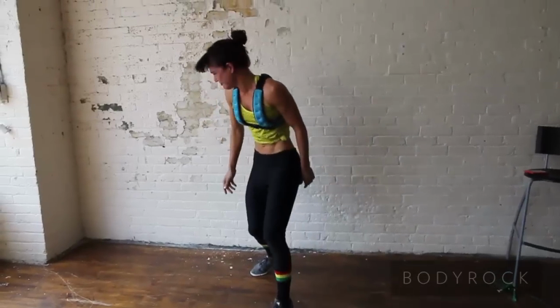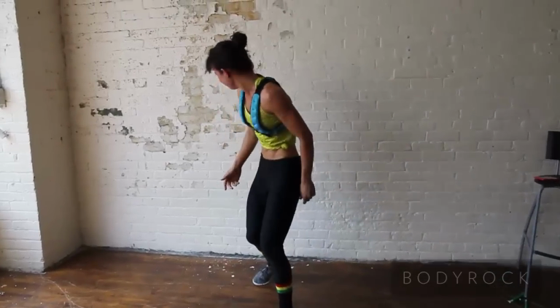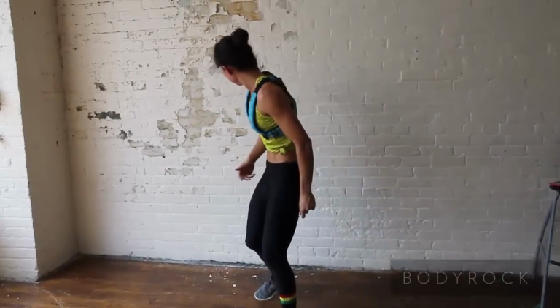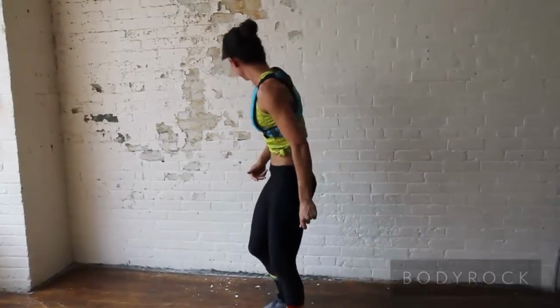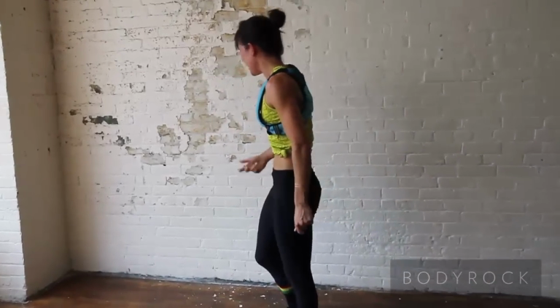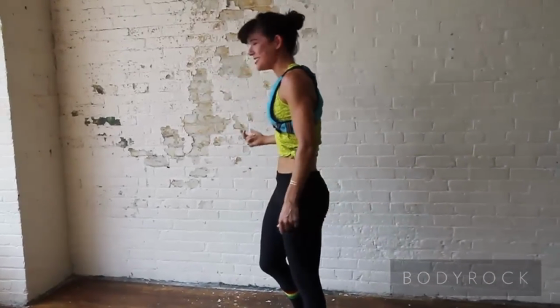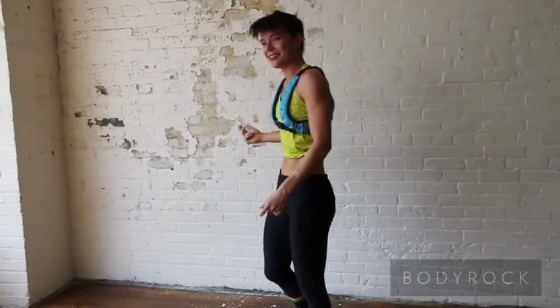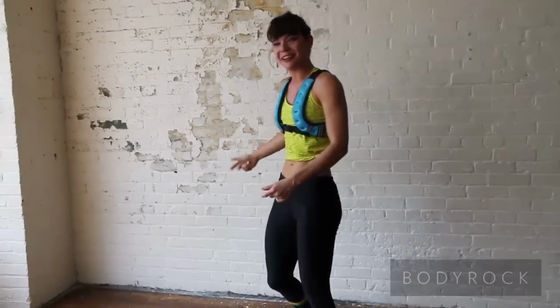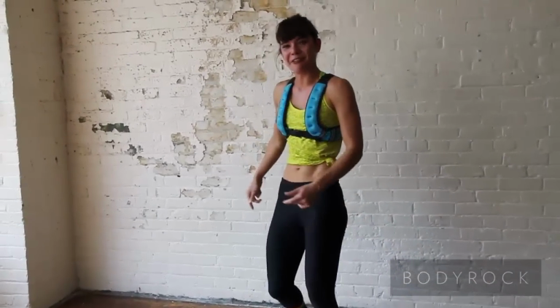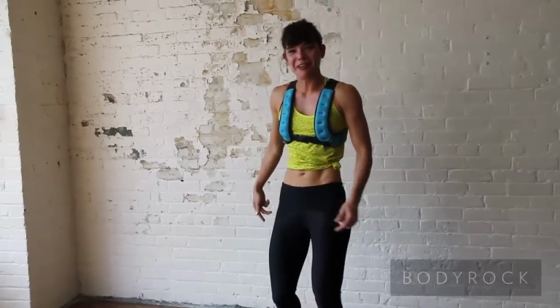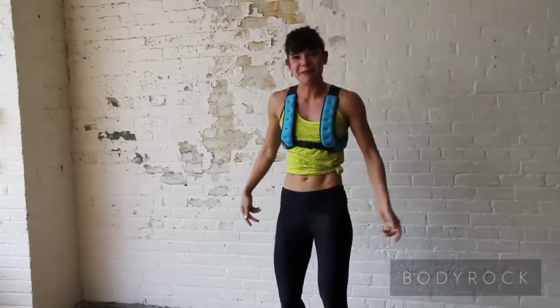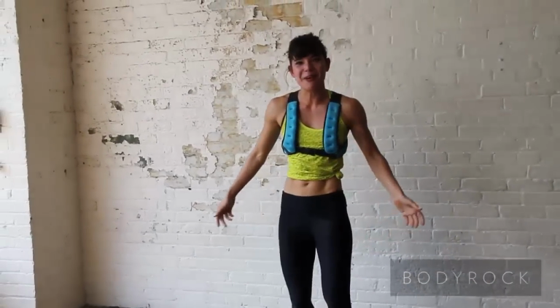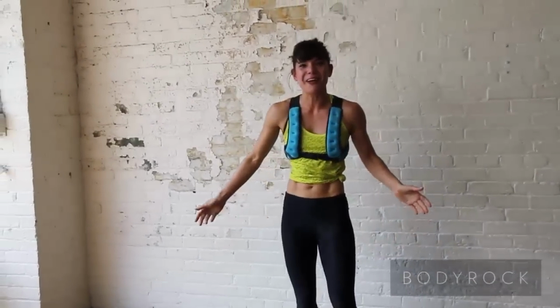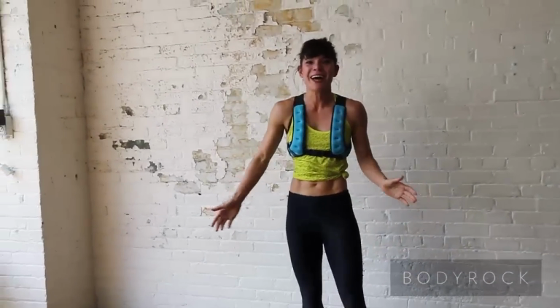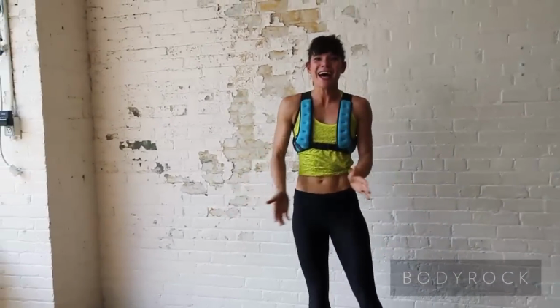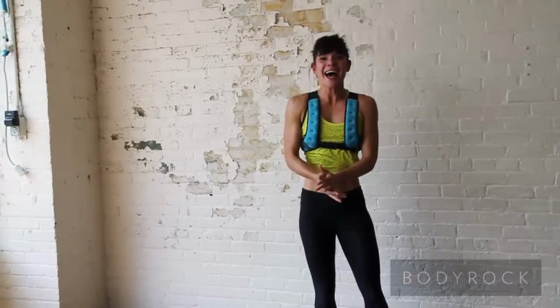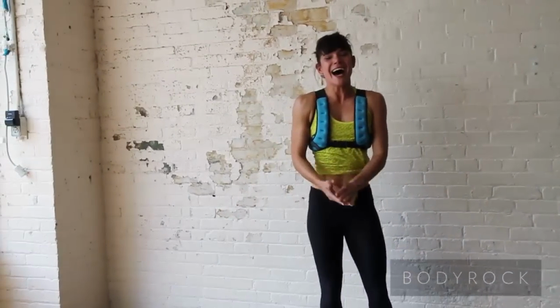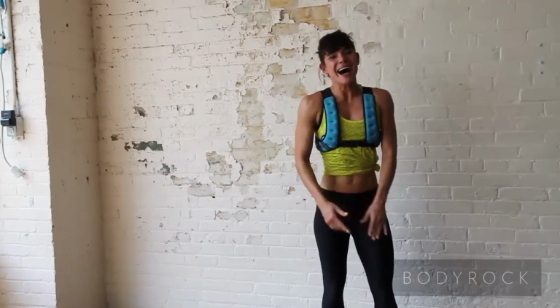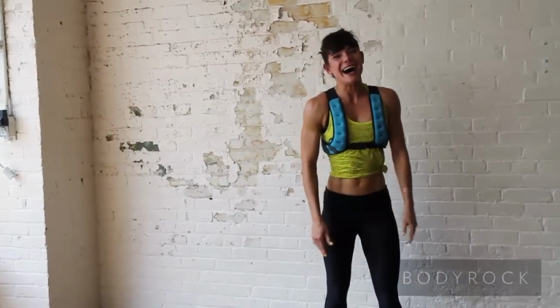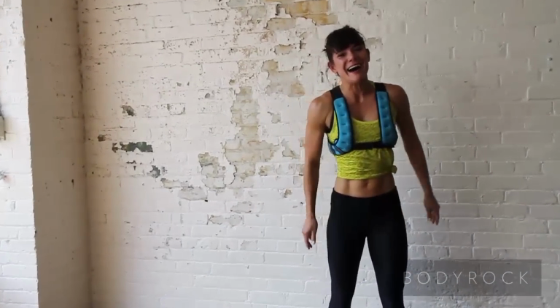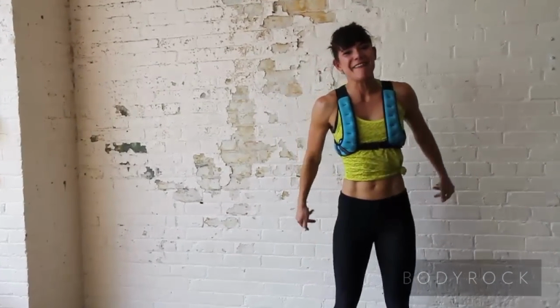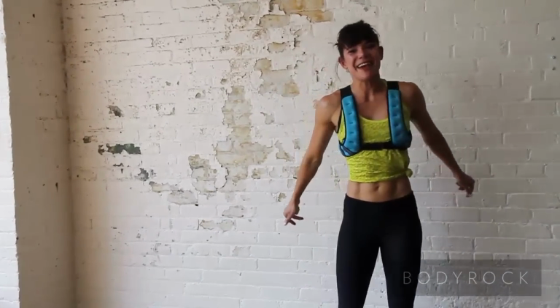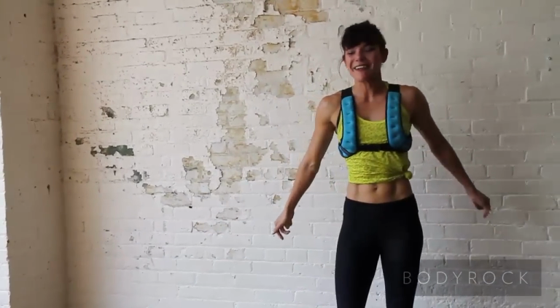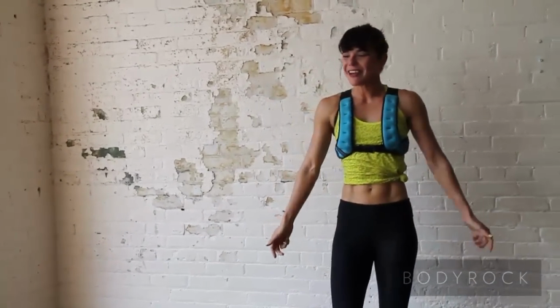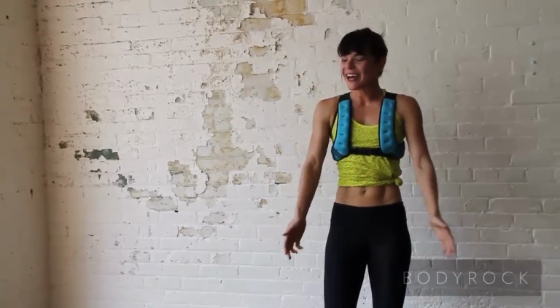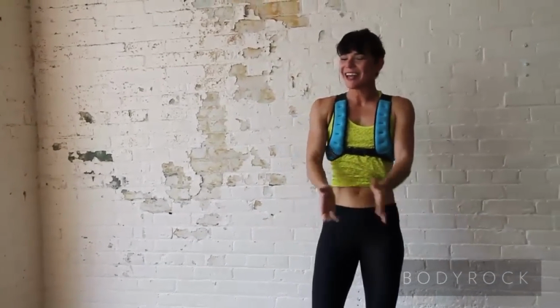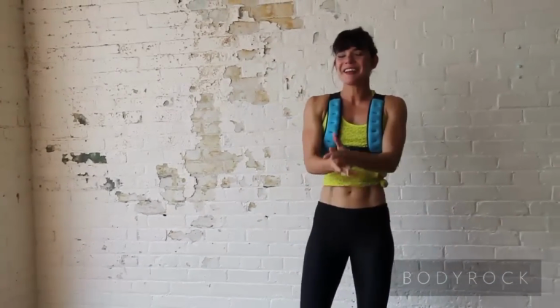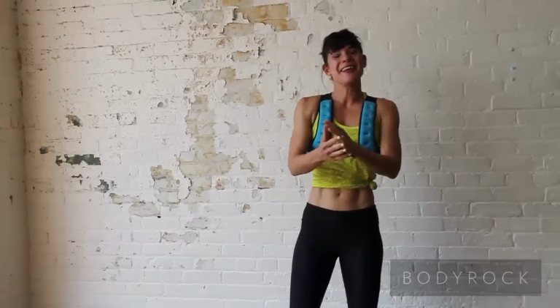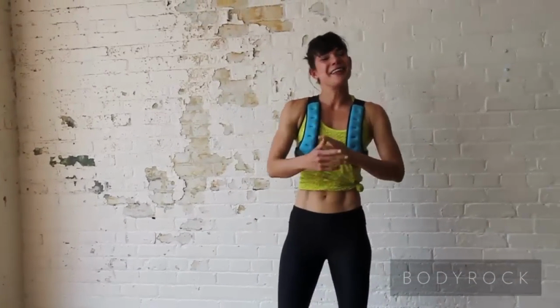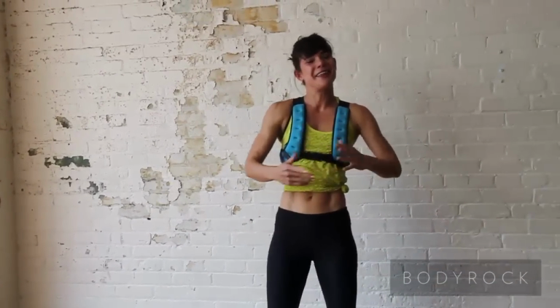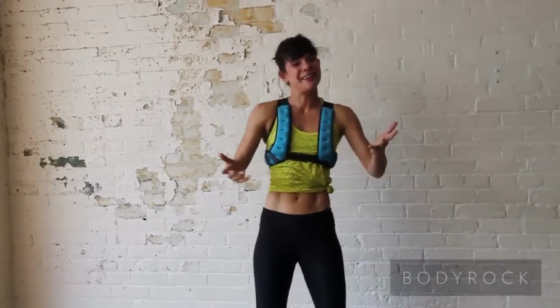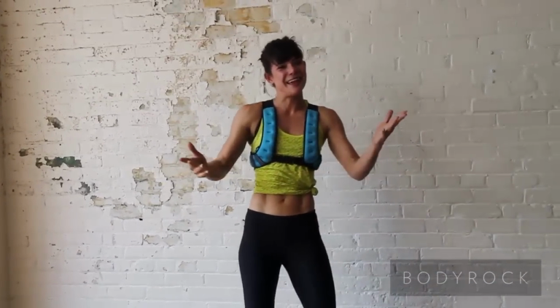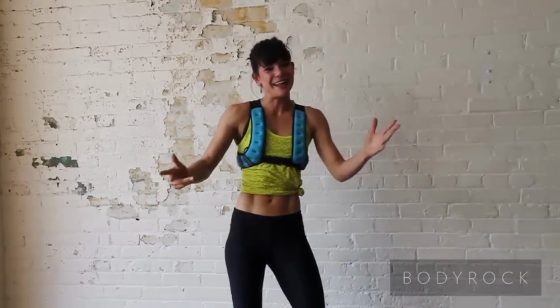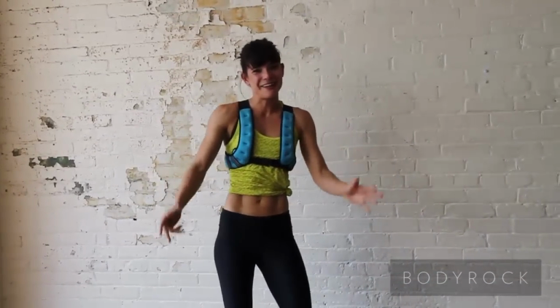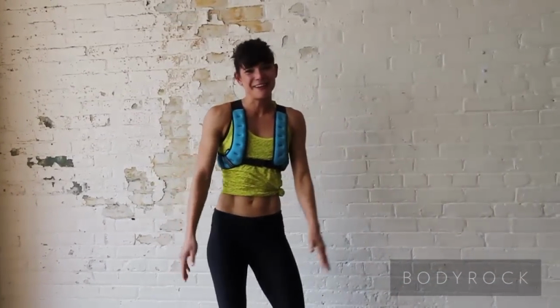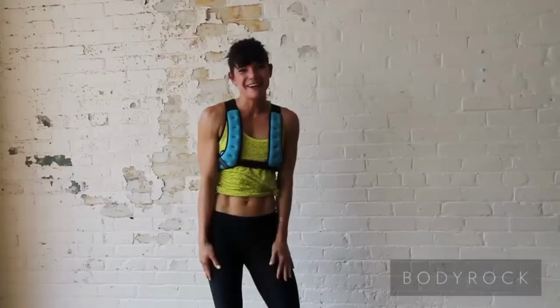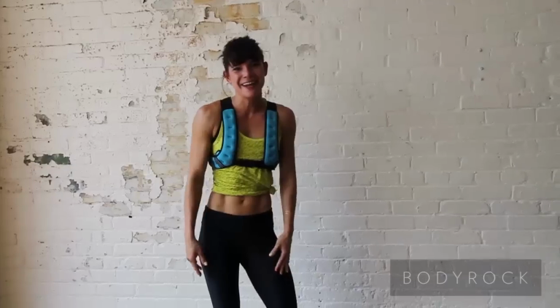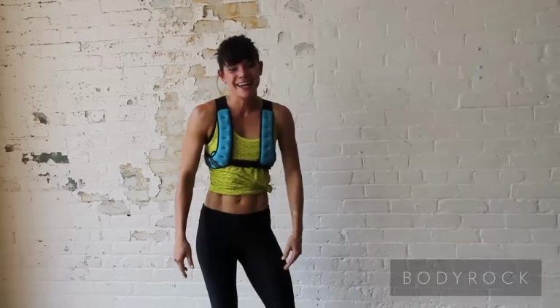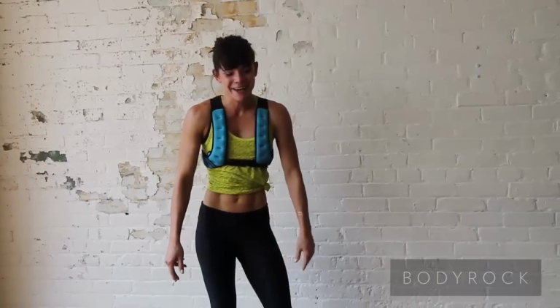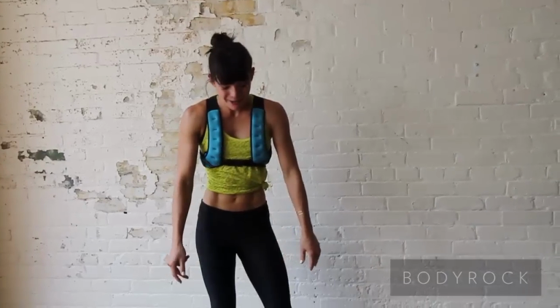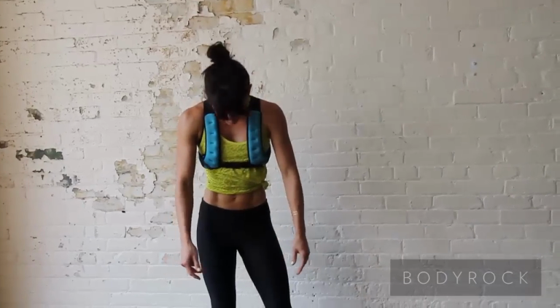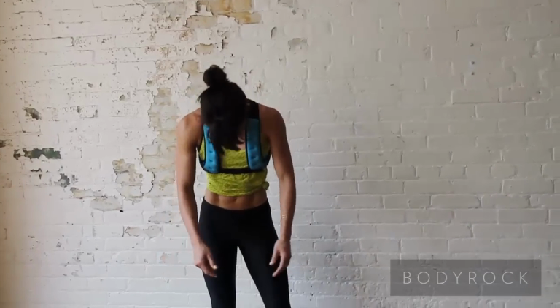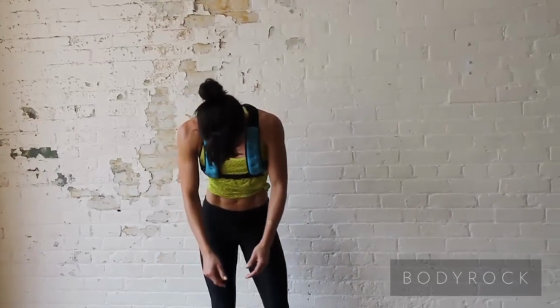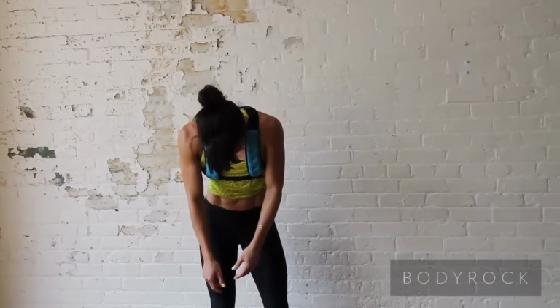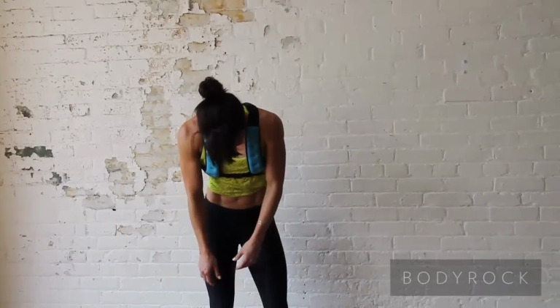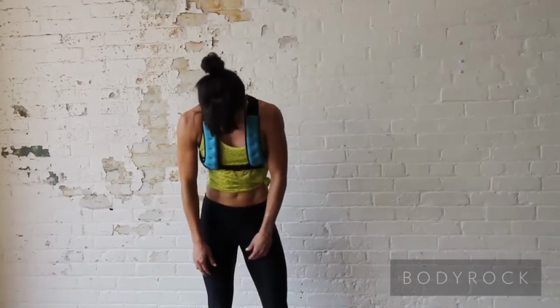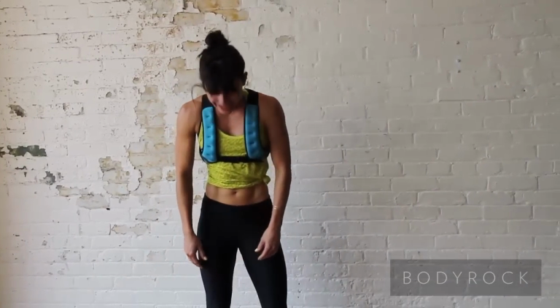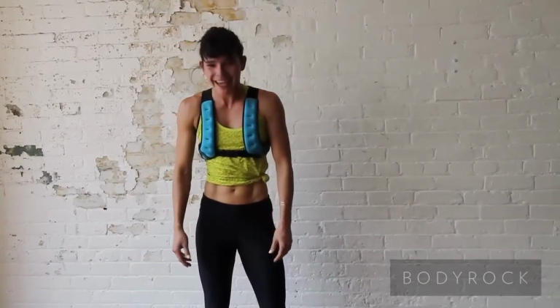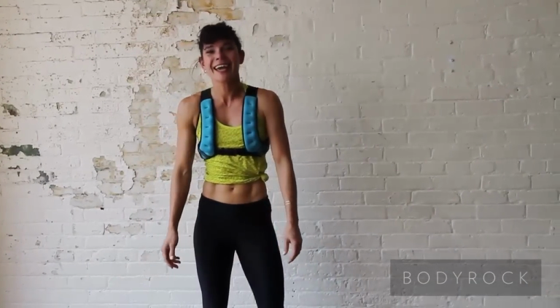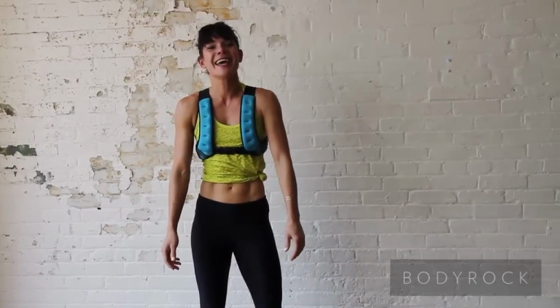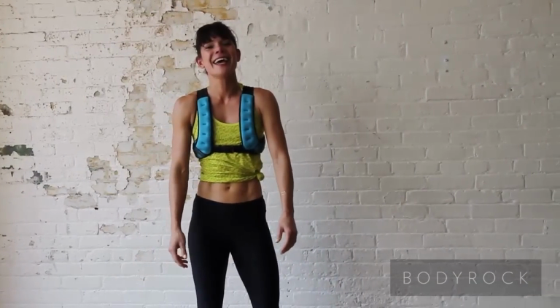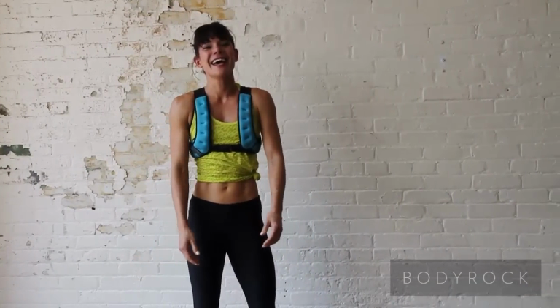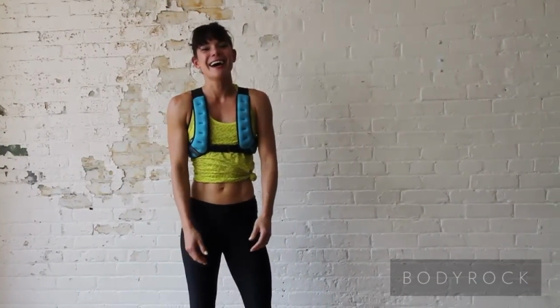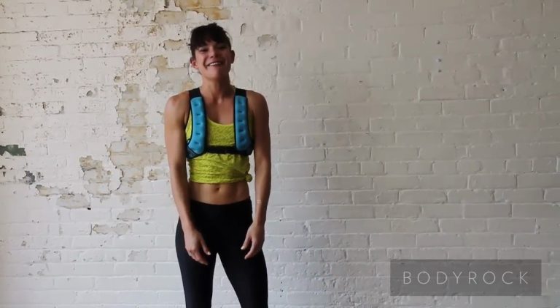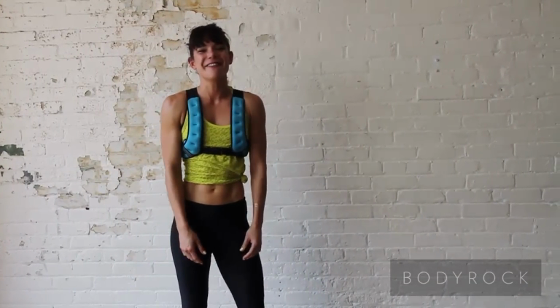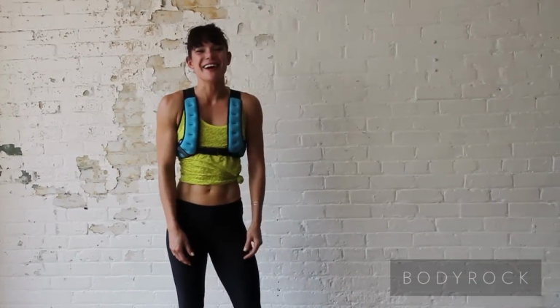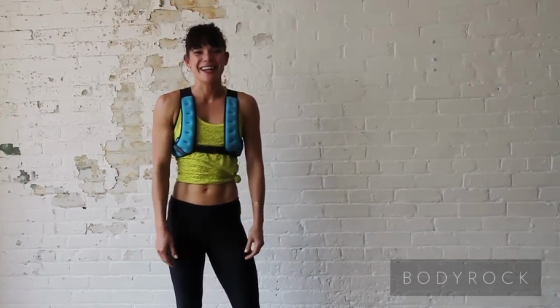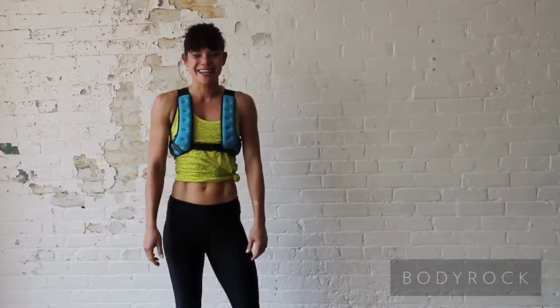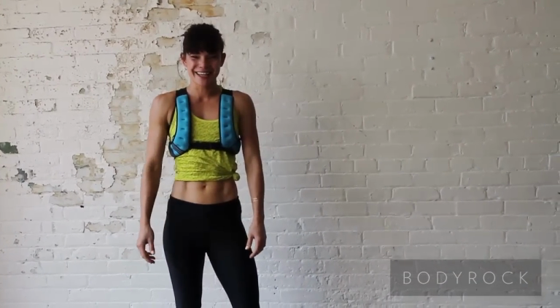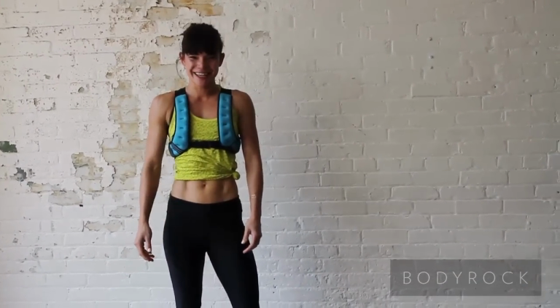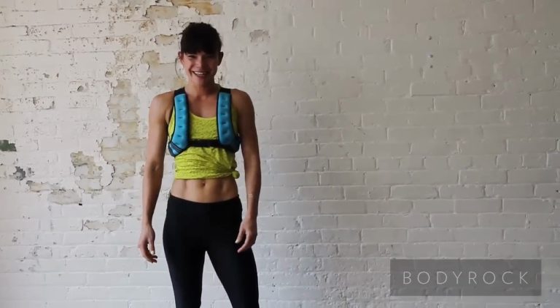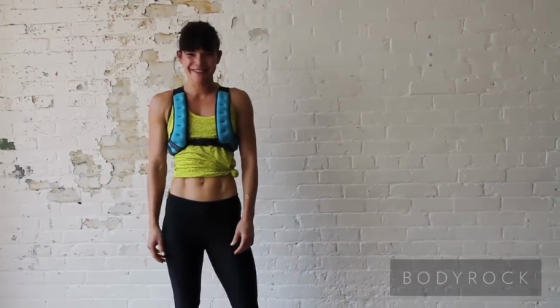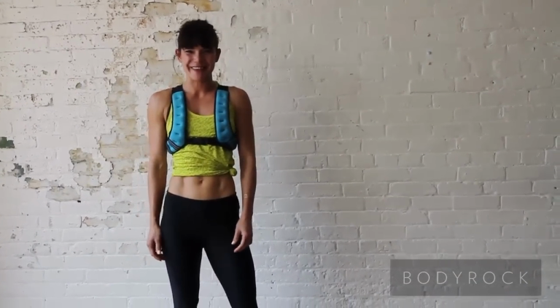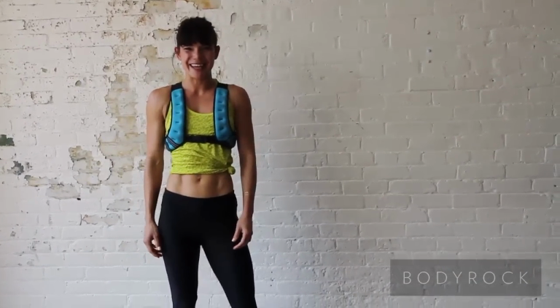I just destroyed the wall. Anyway guys, that's your workout for today. Have fun. Bye!